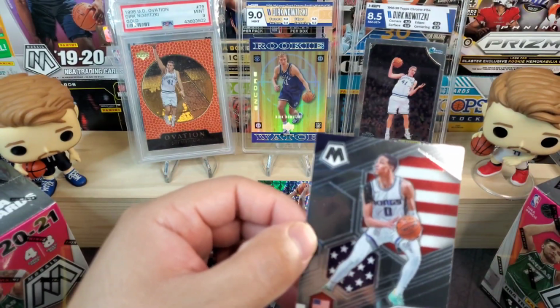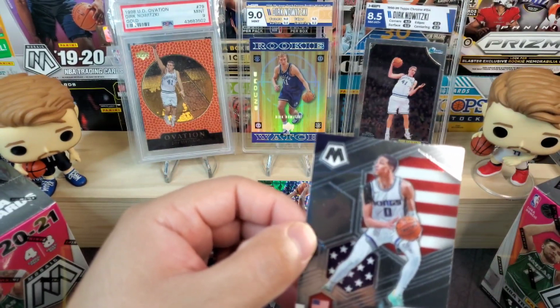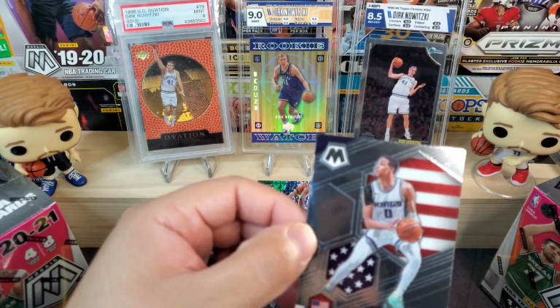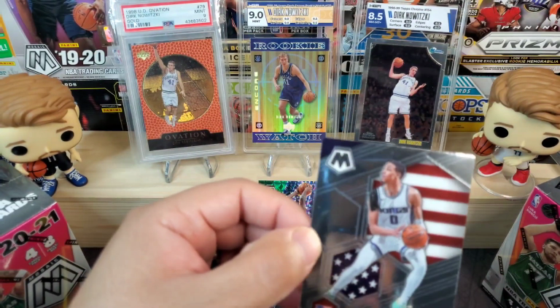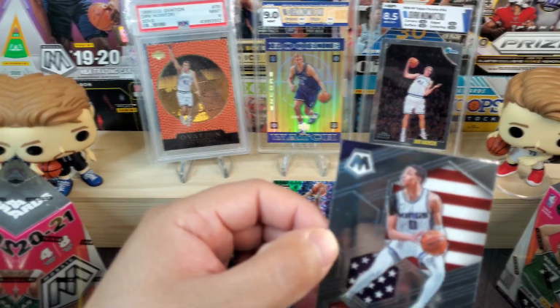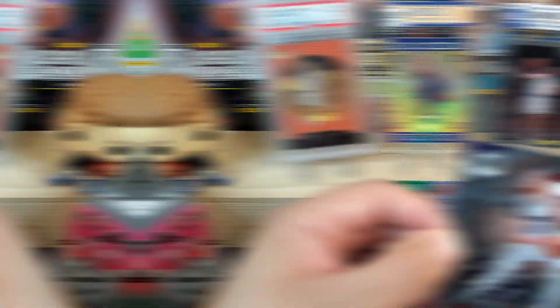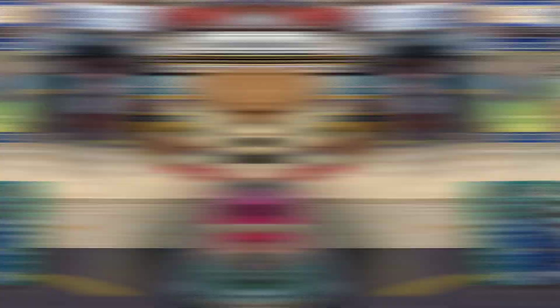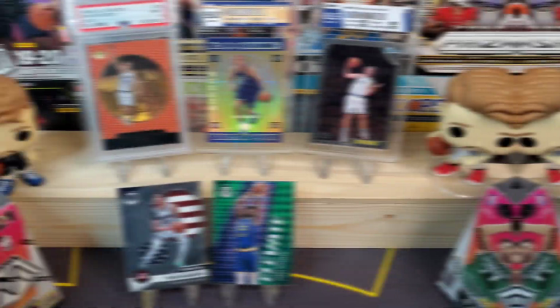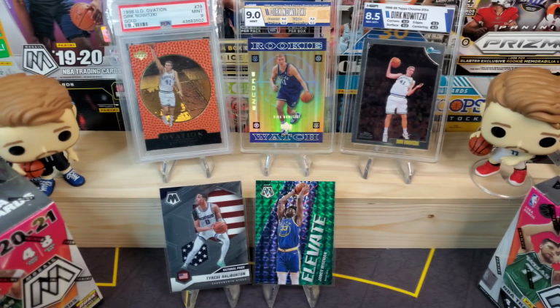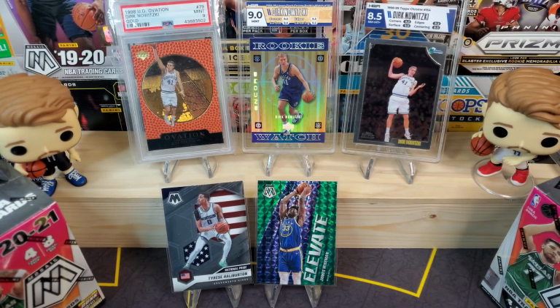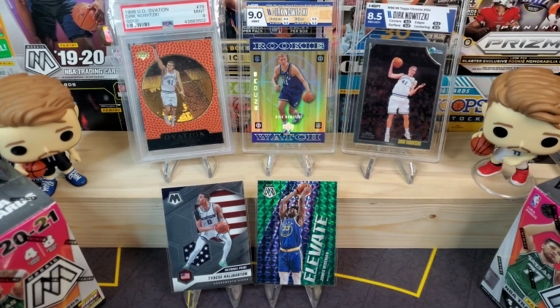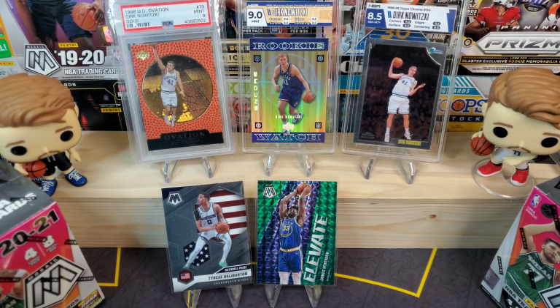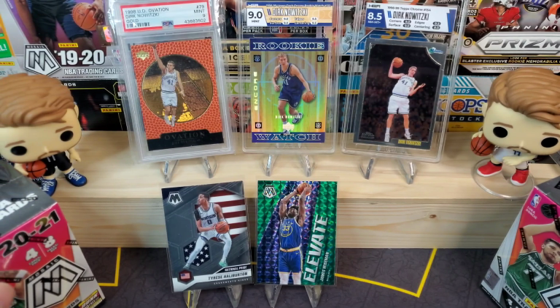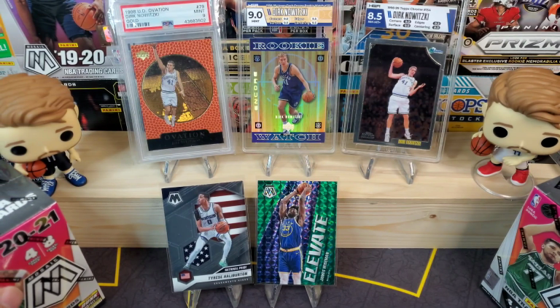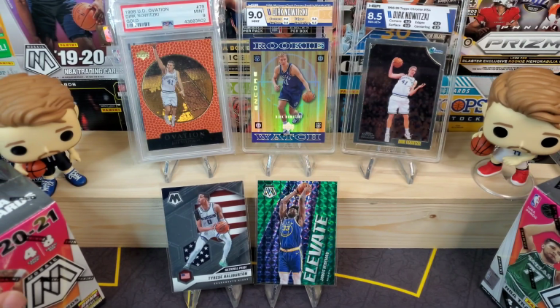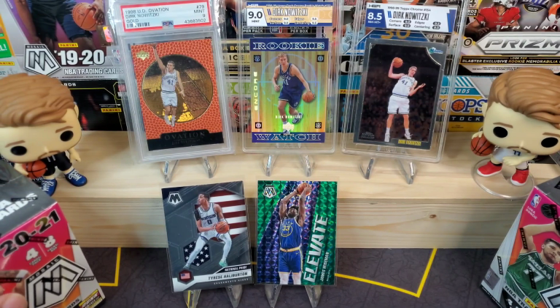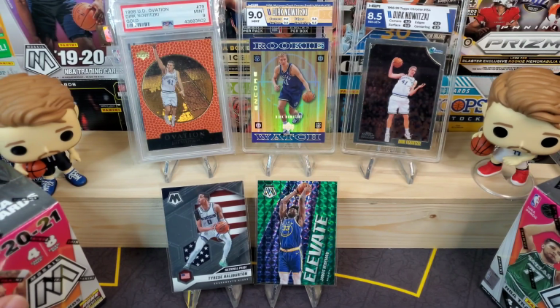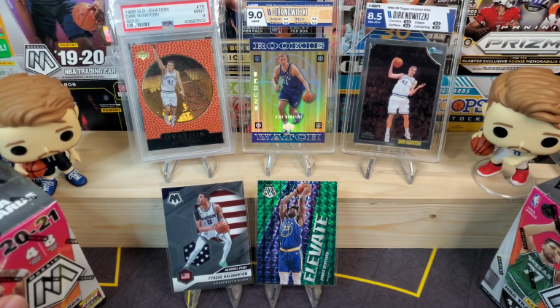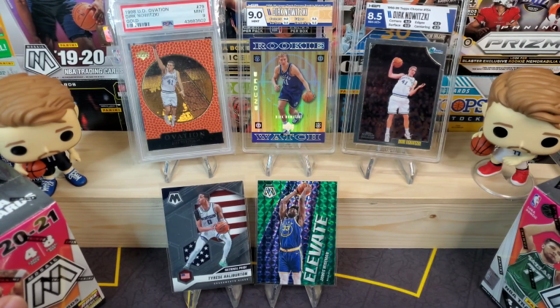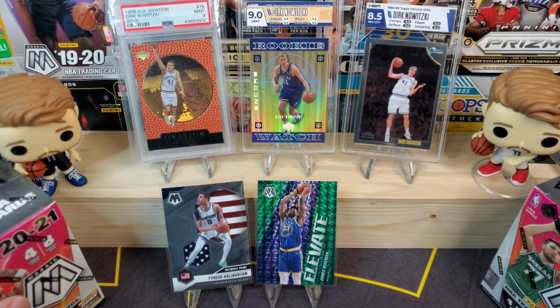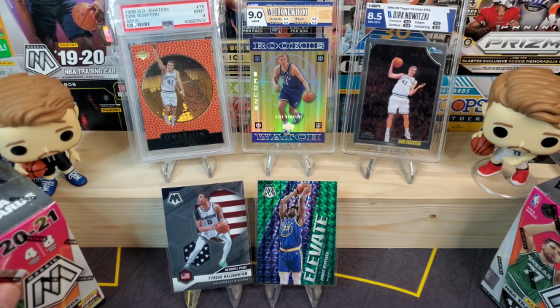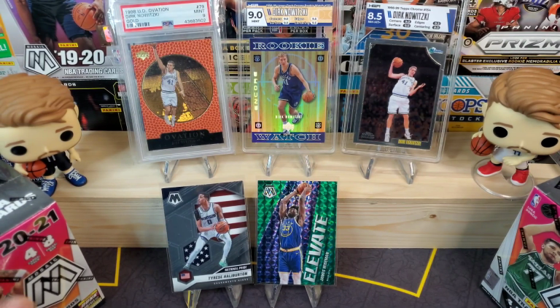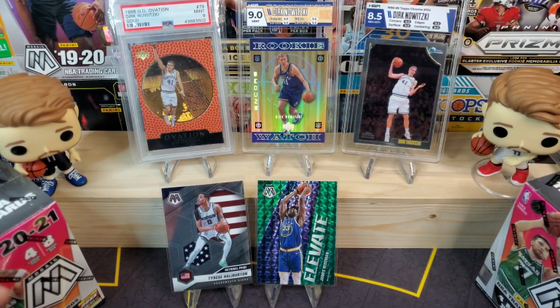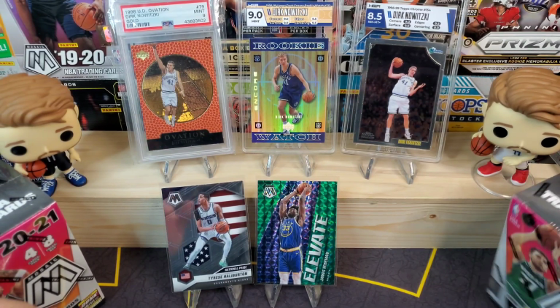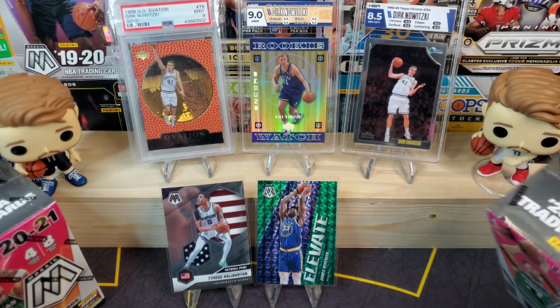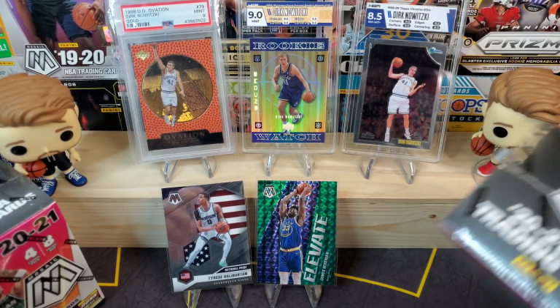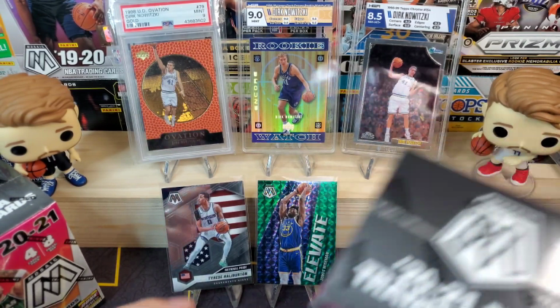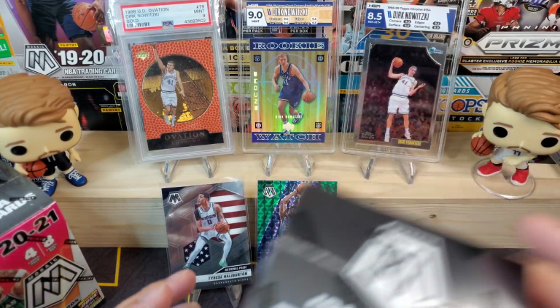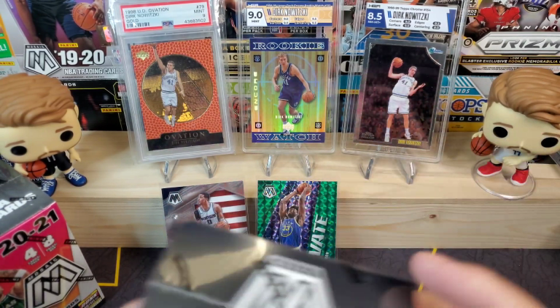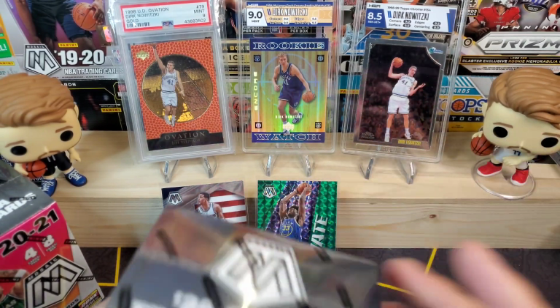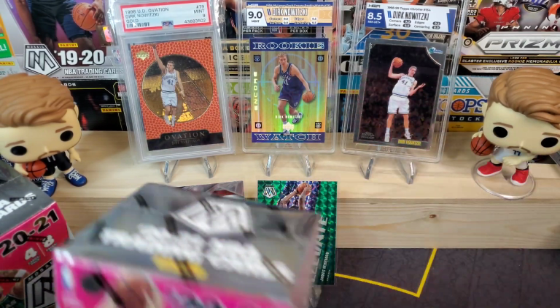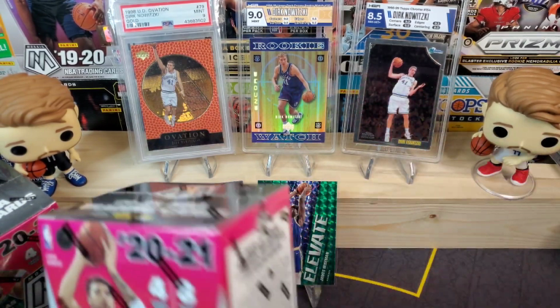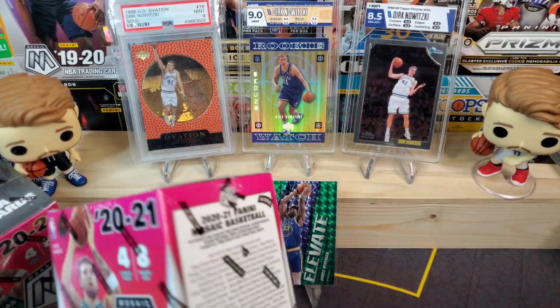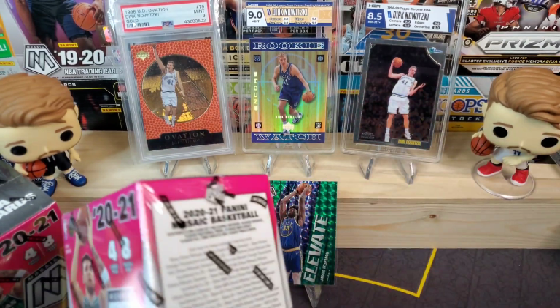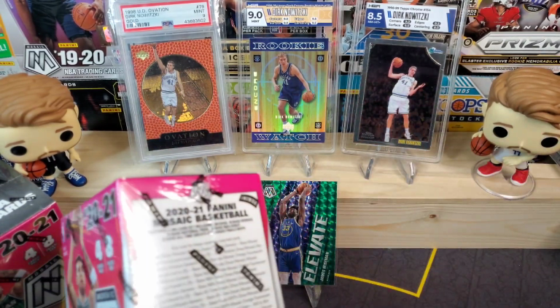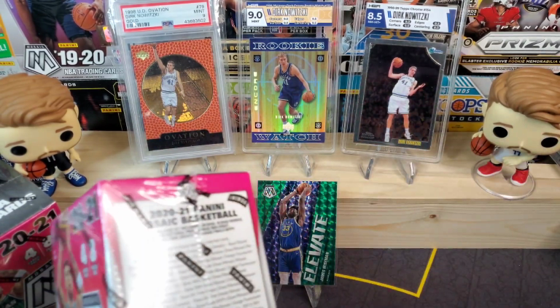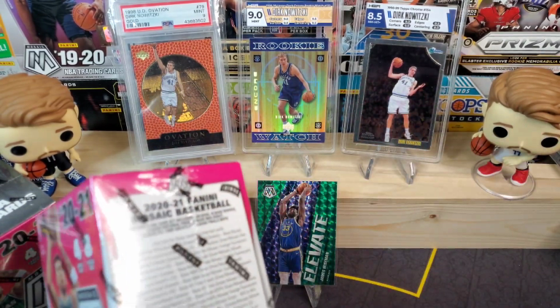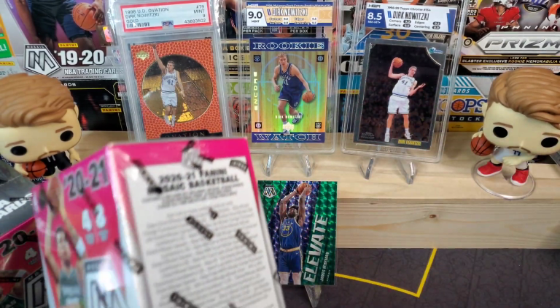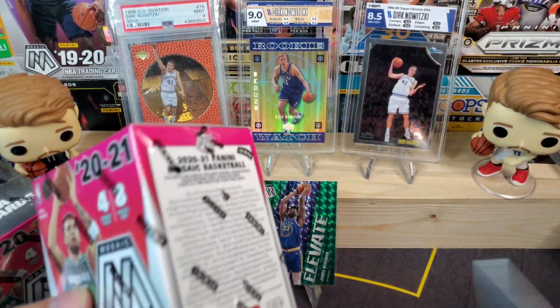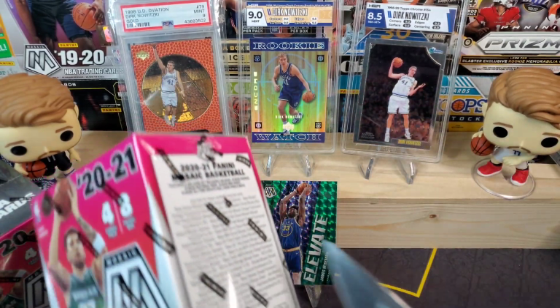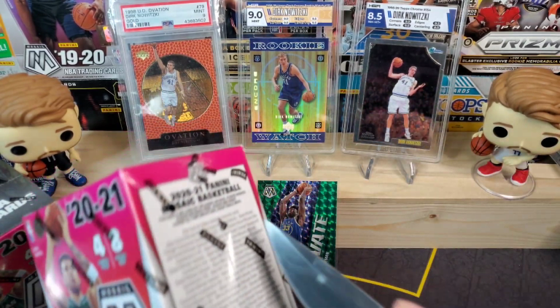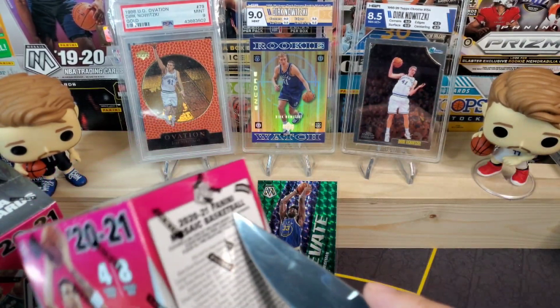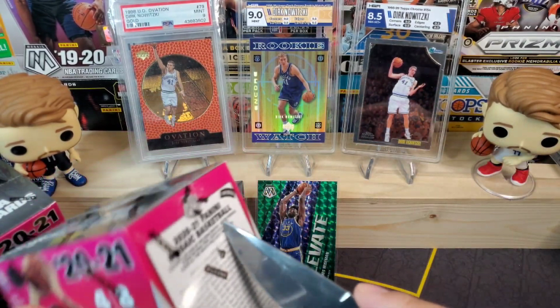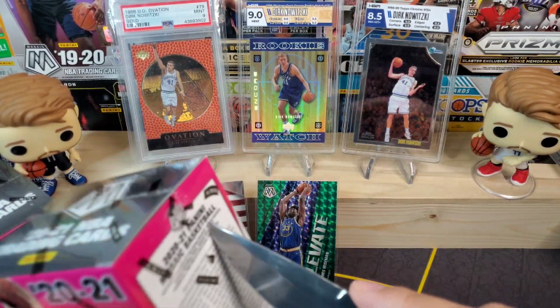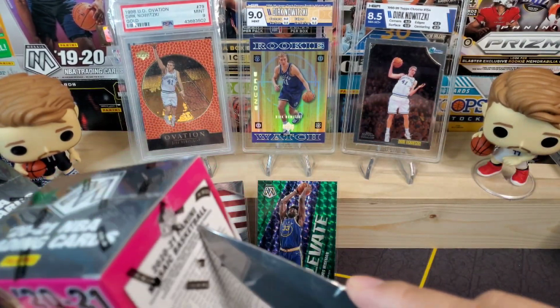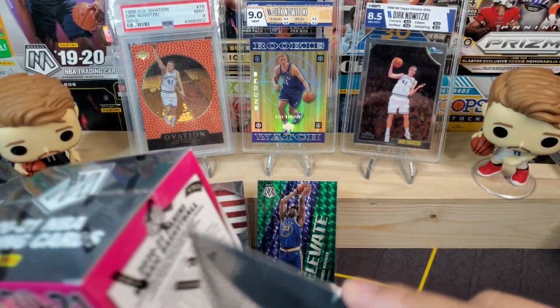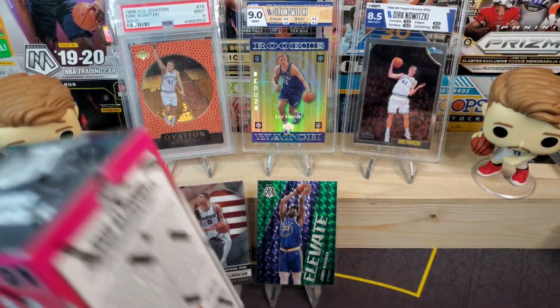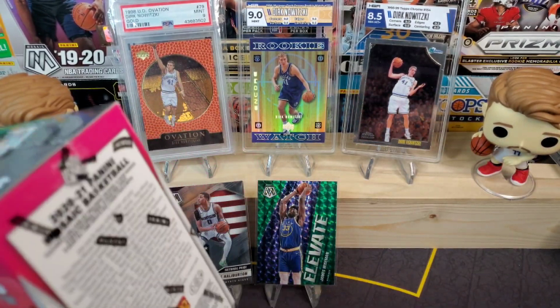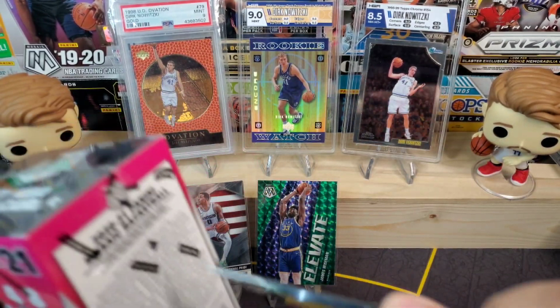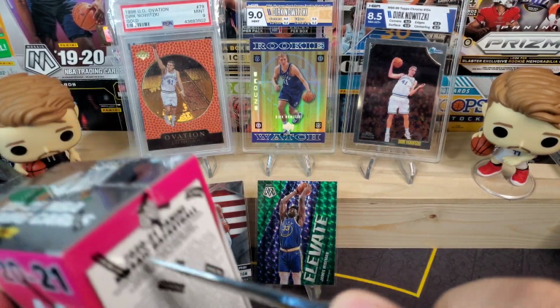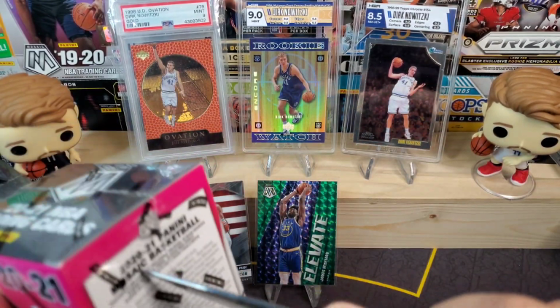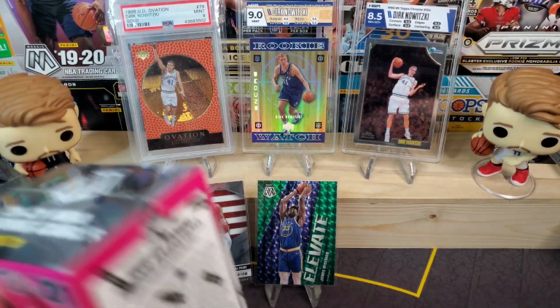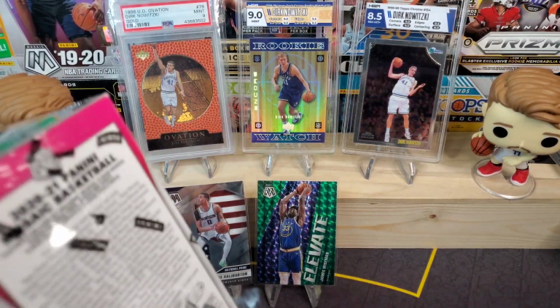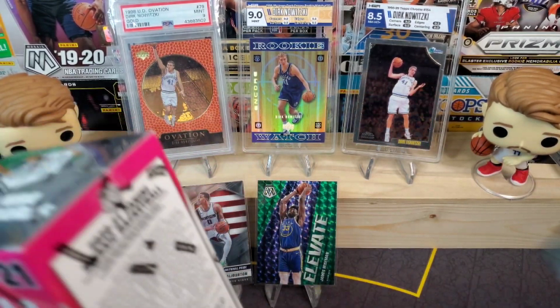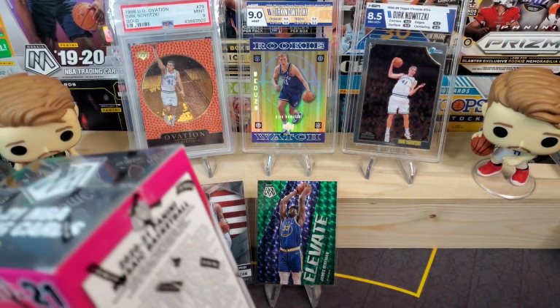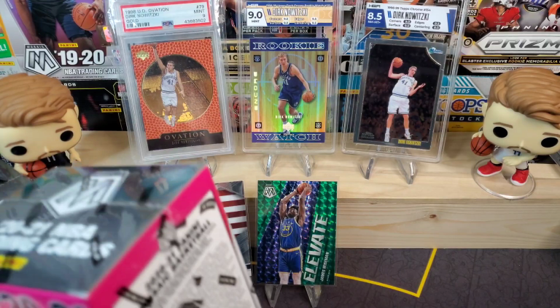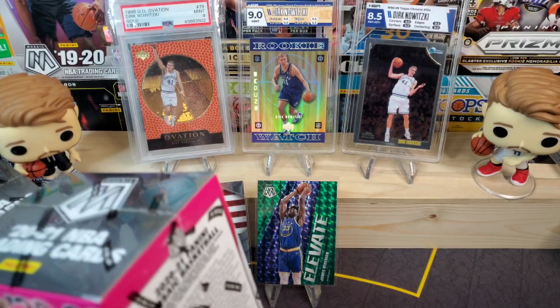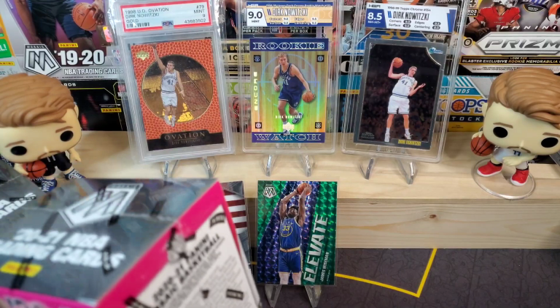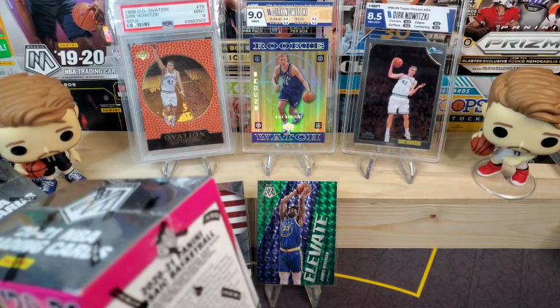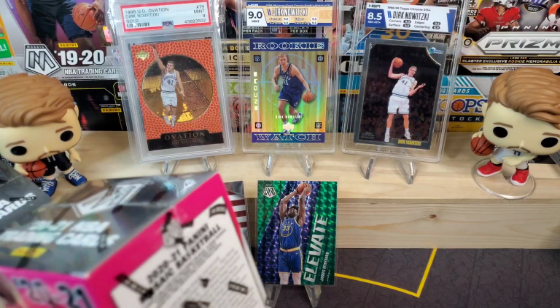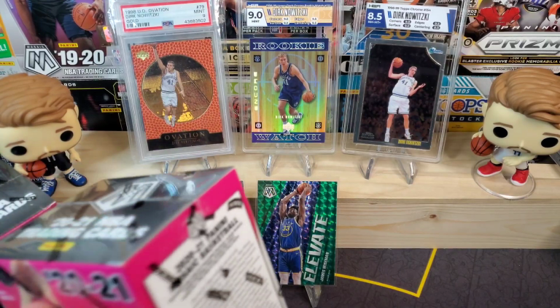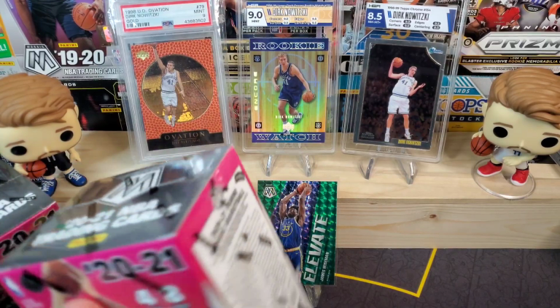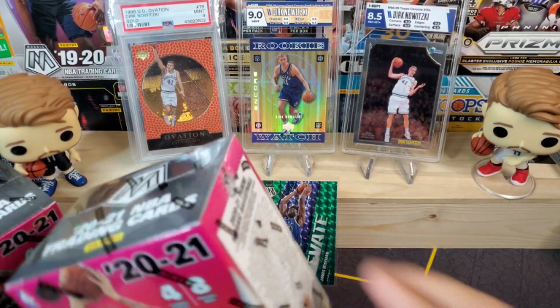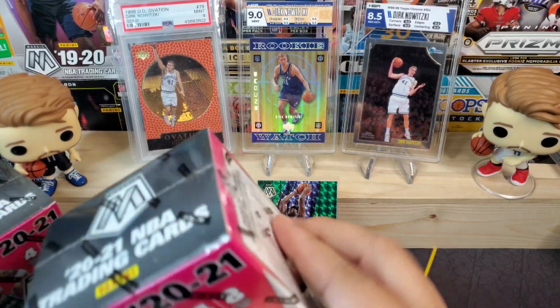We got Nikola Vucevic in the Will to Win insert, which I really like — especially in a nice parallel, but that's pretty cool. I'll grab a sleeve for Halliburton, throw him up there, and let's get into our next blaster box.